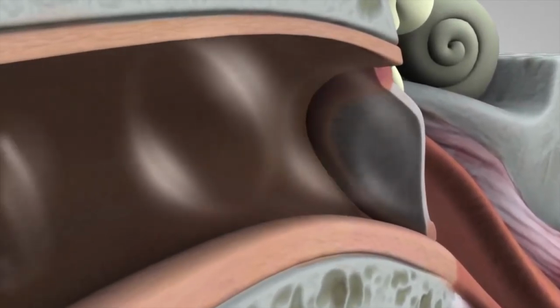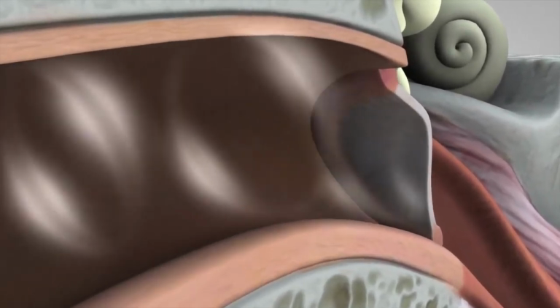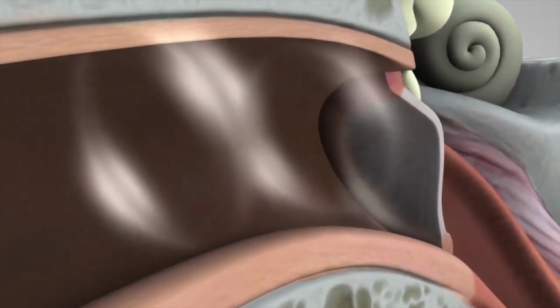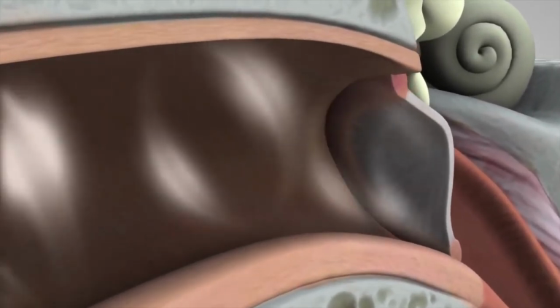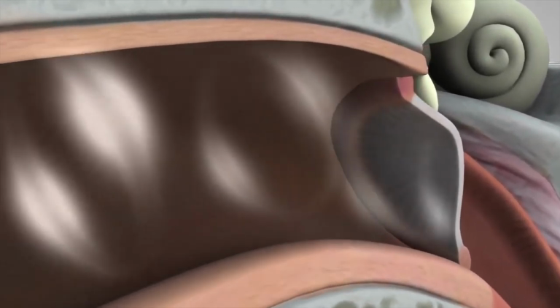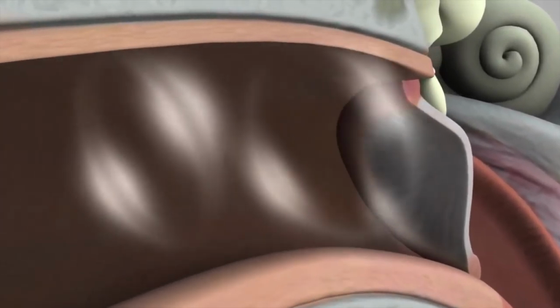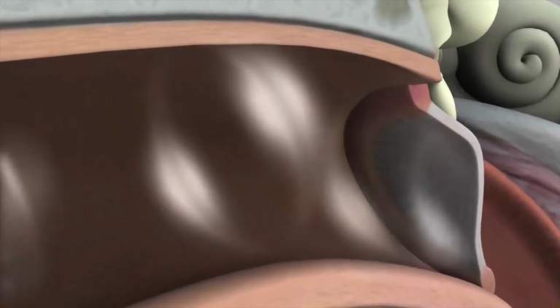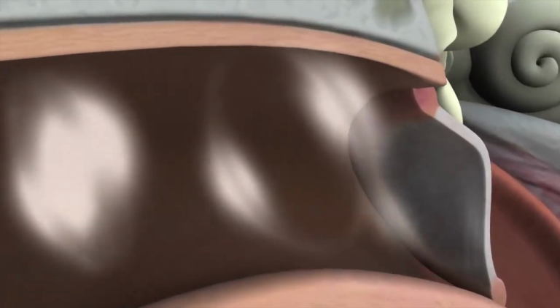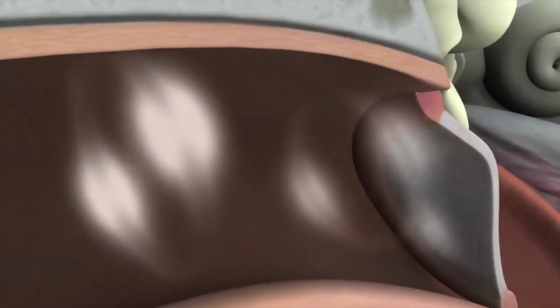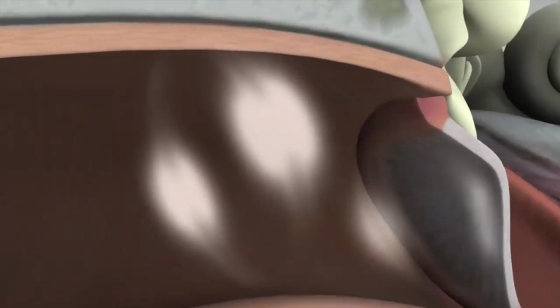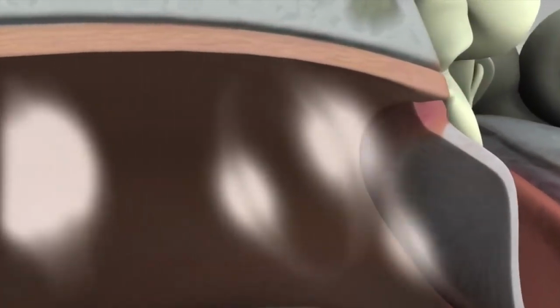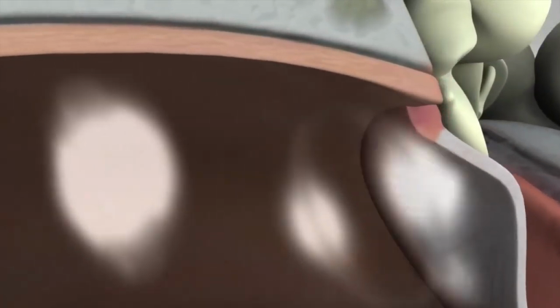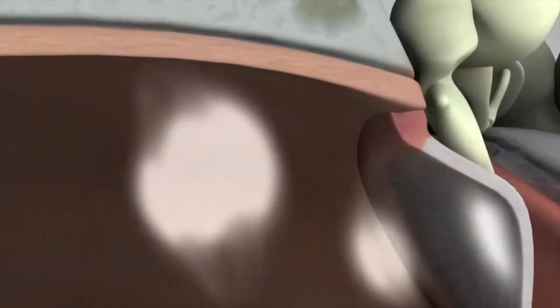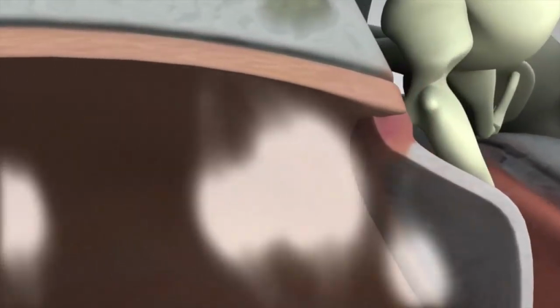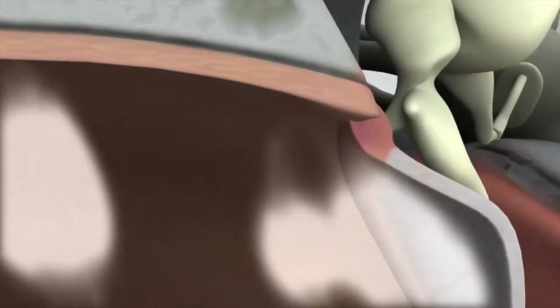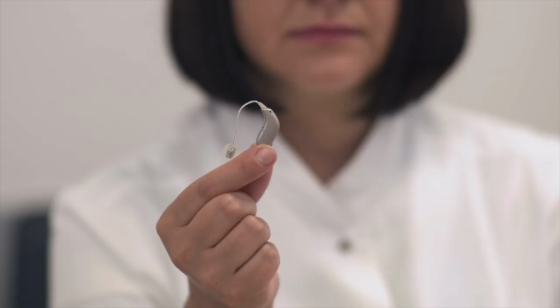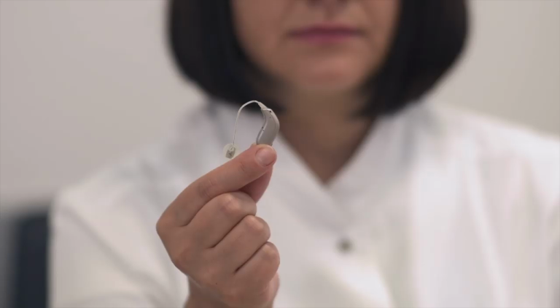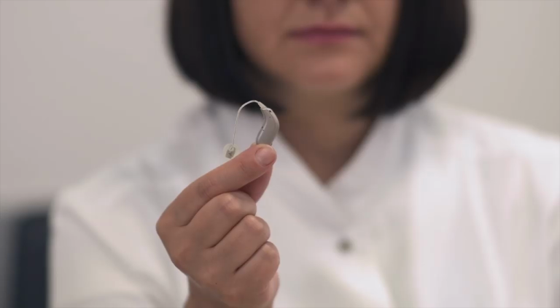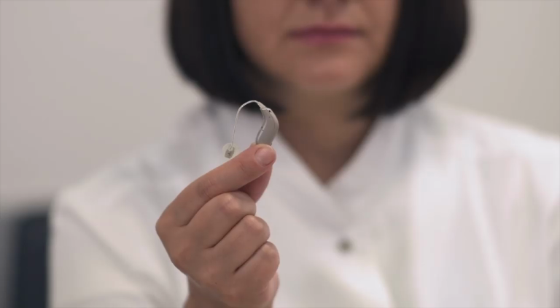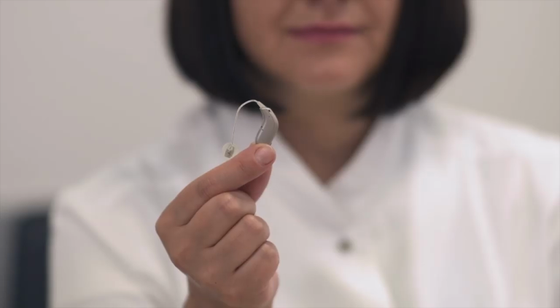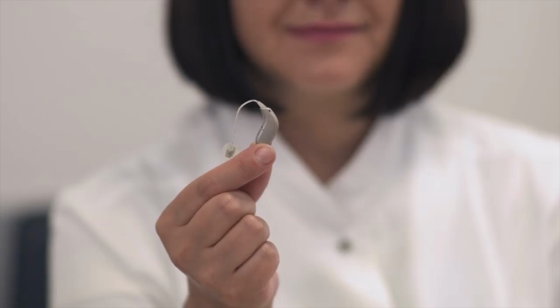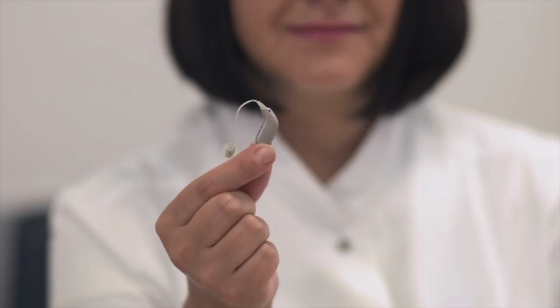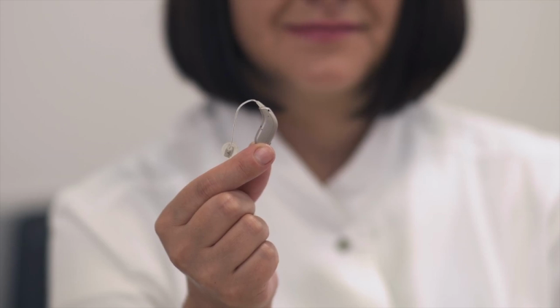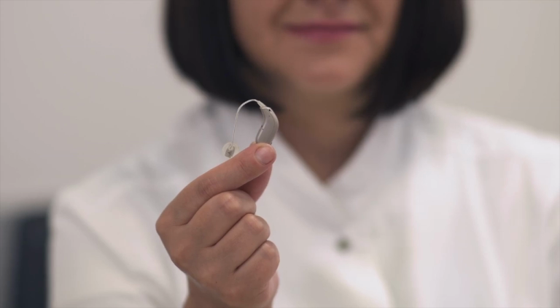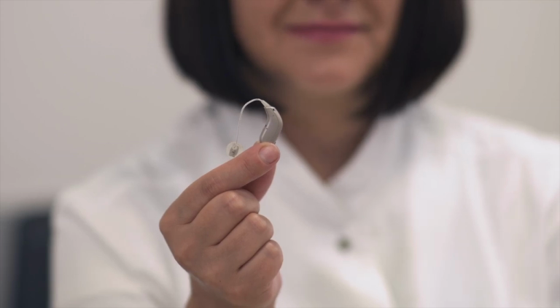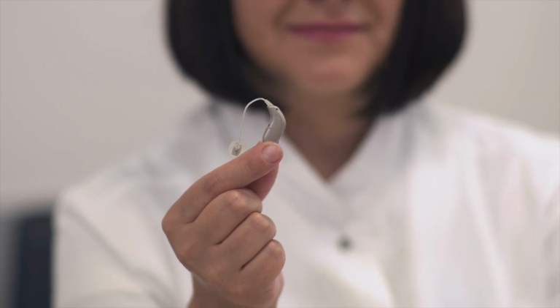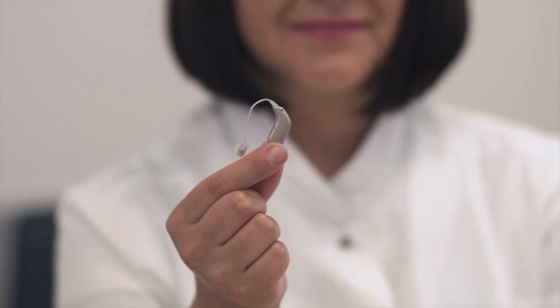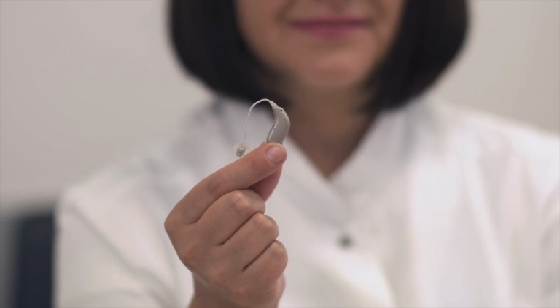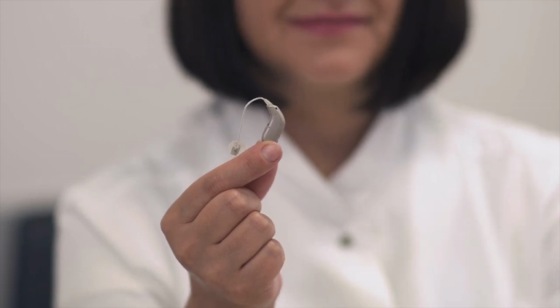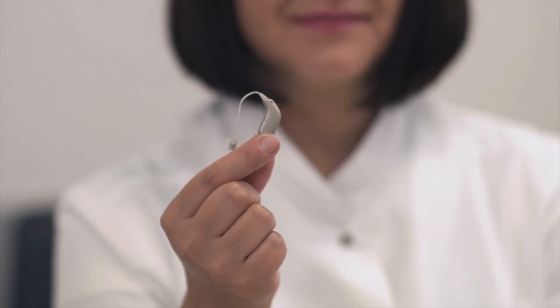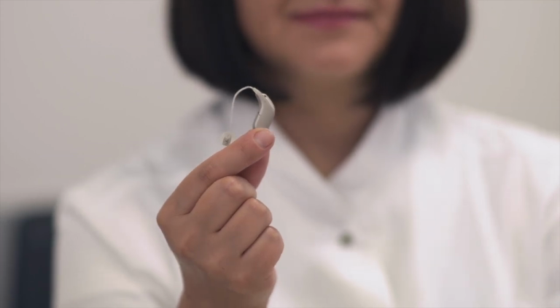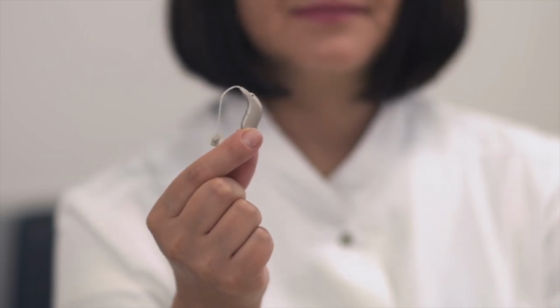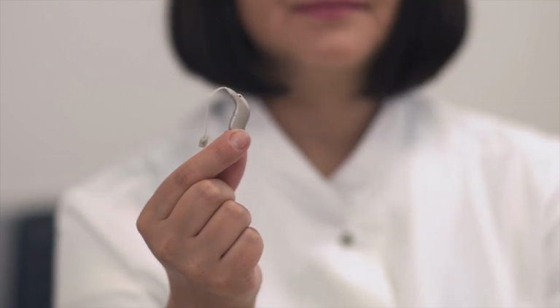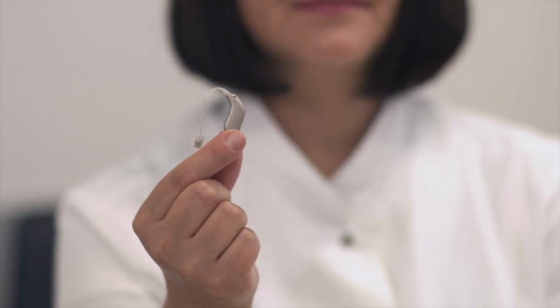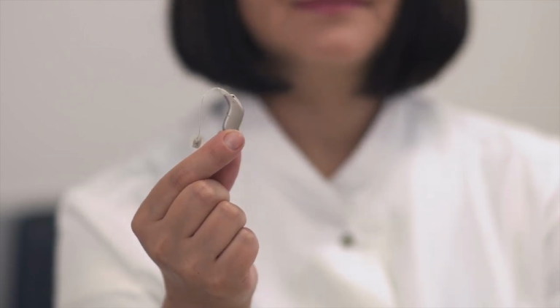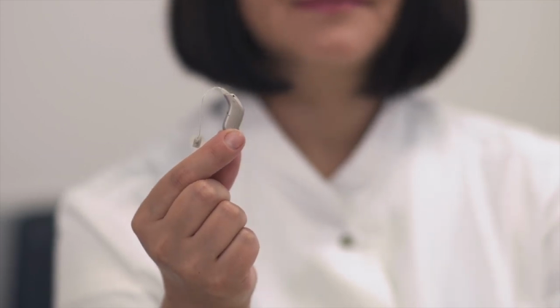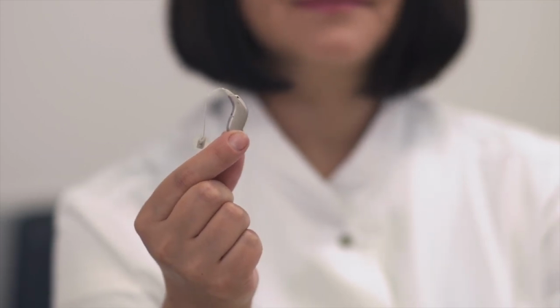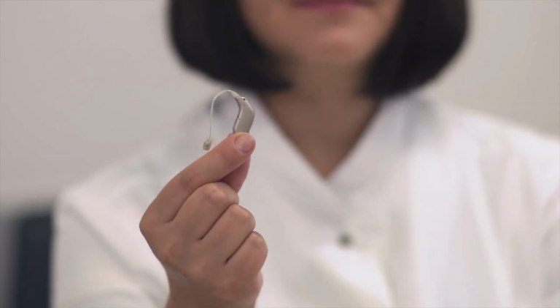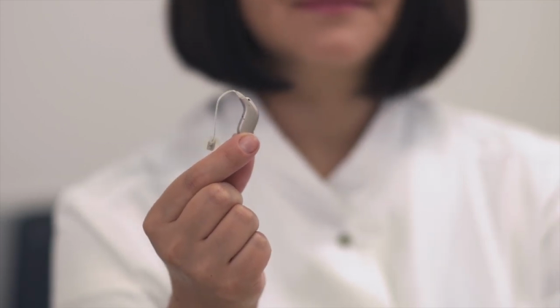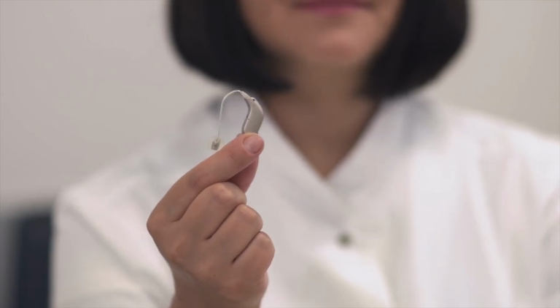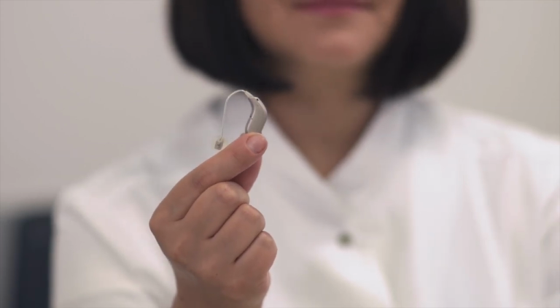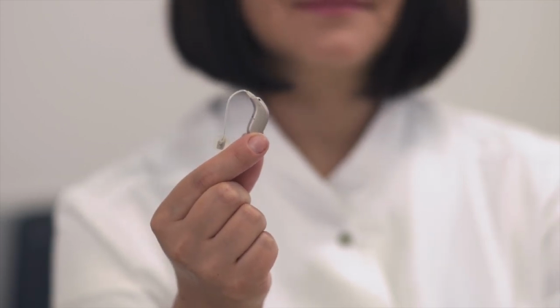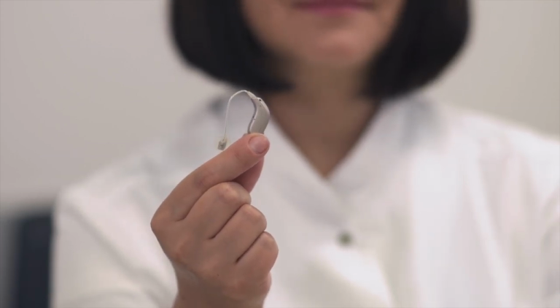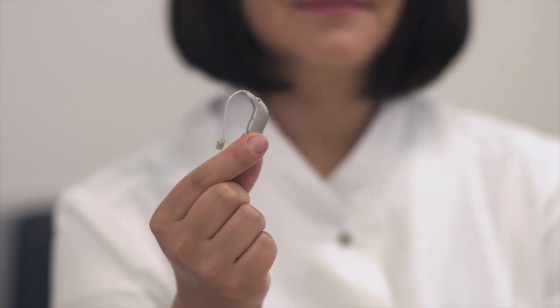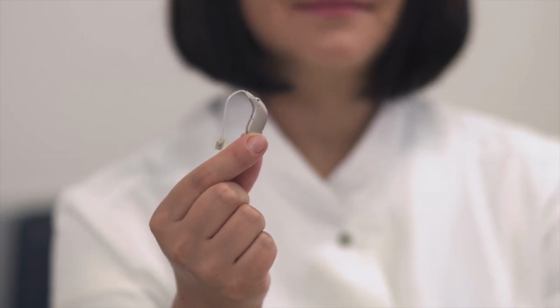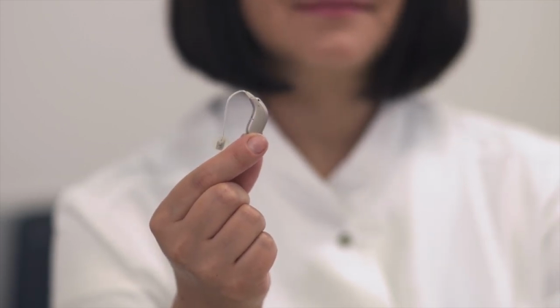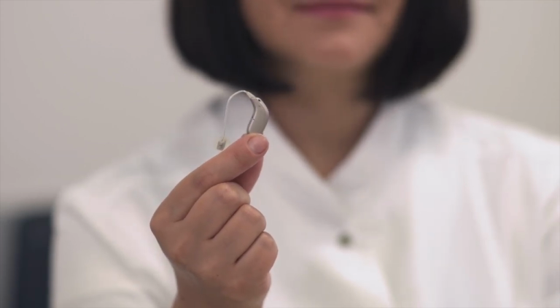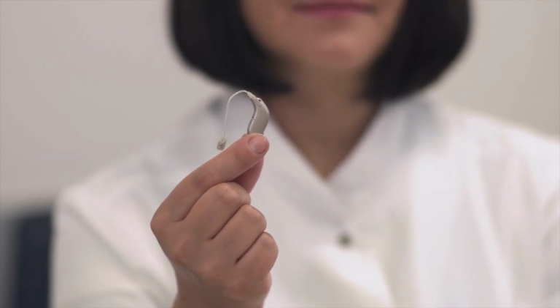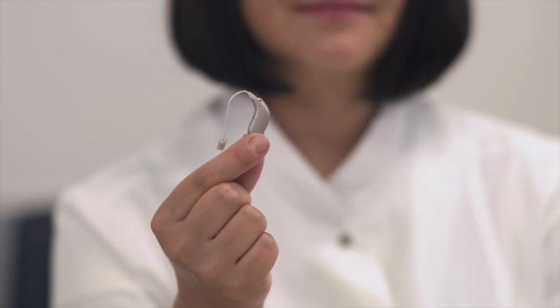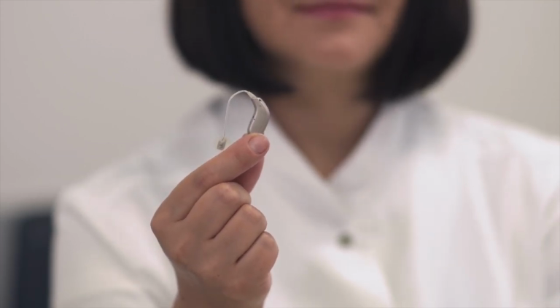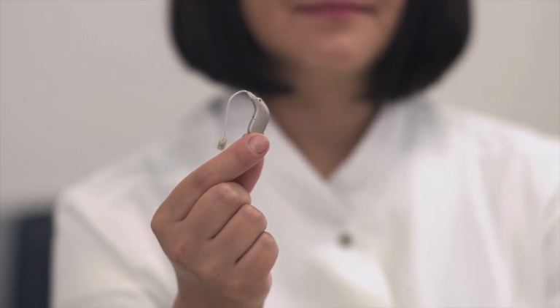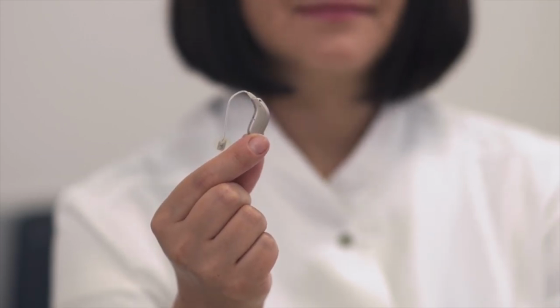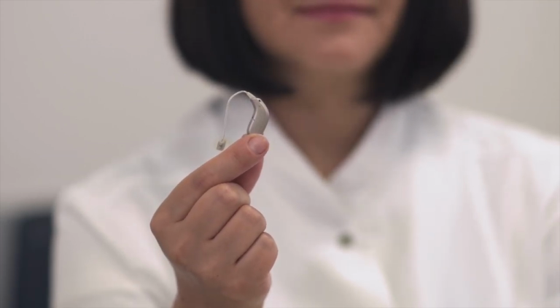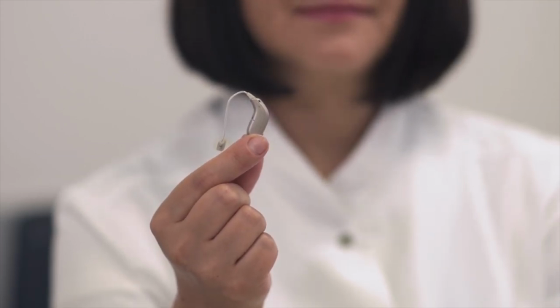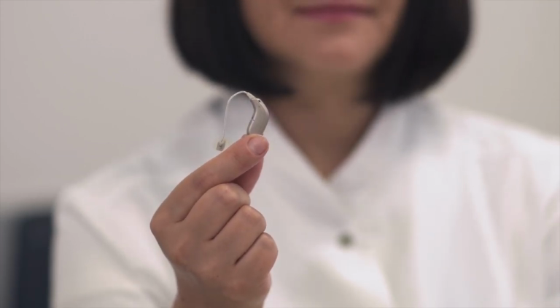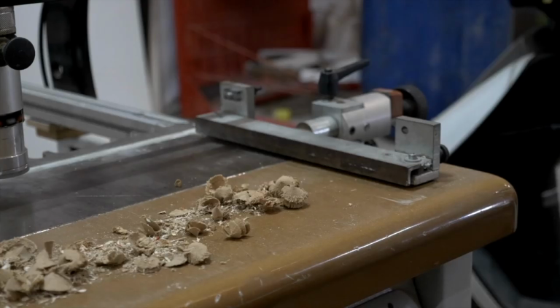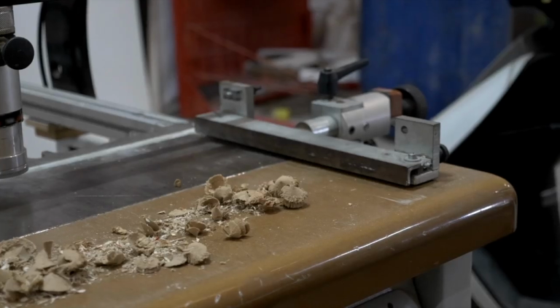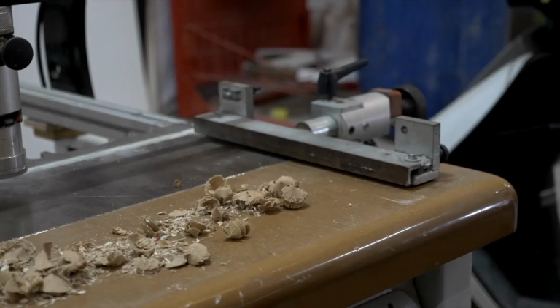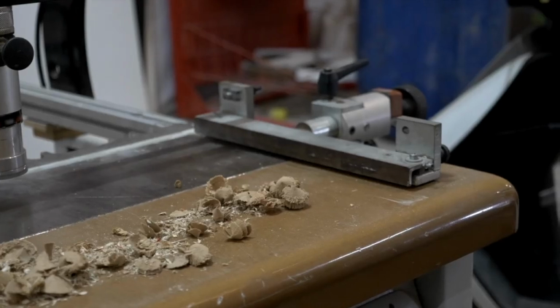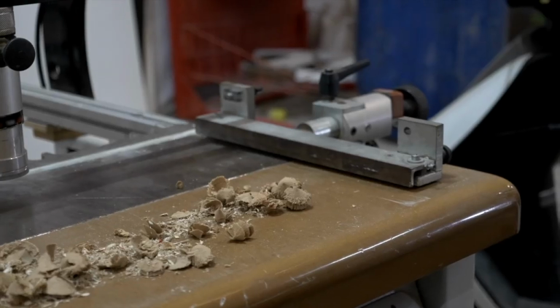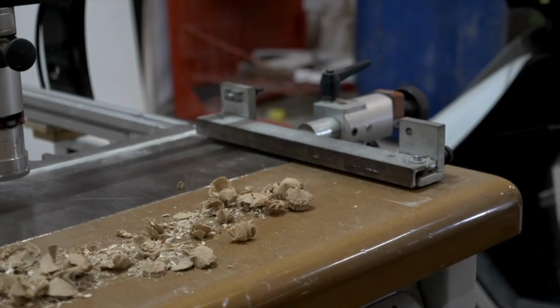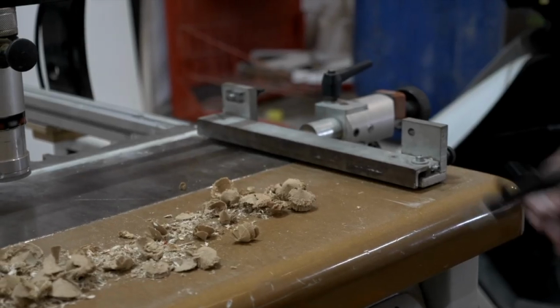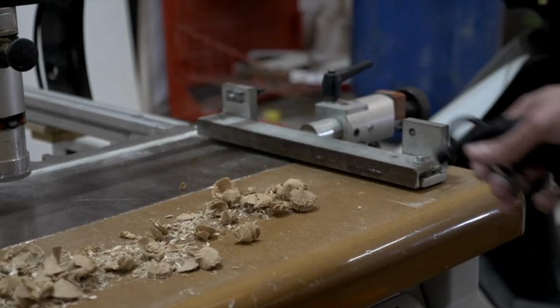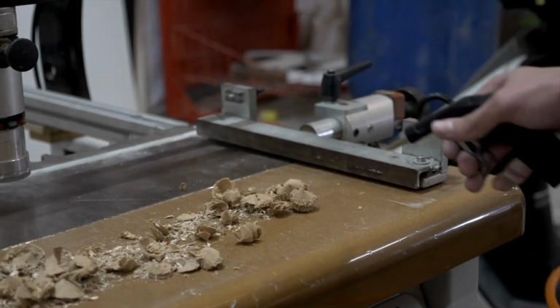Damage becomes a risk — even prolonged use of items between 80 and 90 decibels could eventually lead to hearing damage. It won't happen overnight, but if you run your air compressor often enough you could lose your hearing early. So why are air compressors so loud?